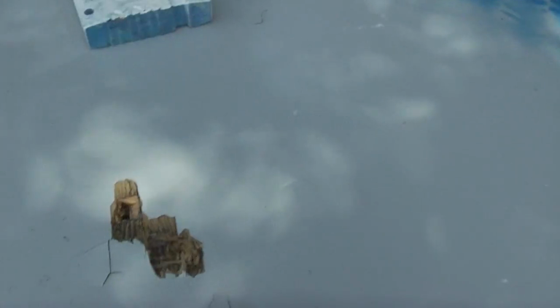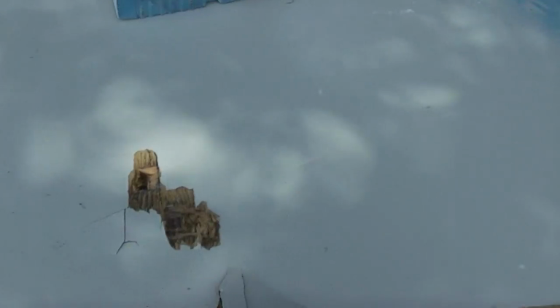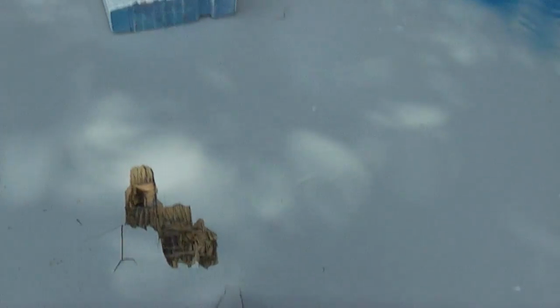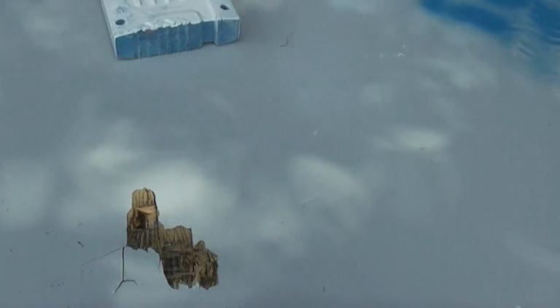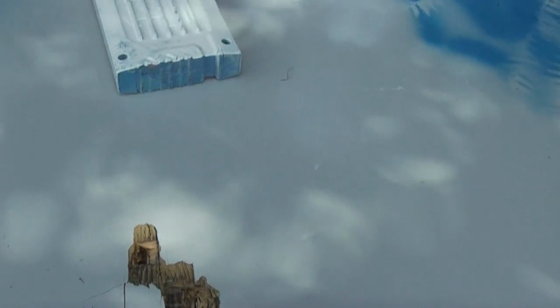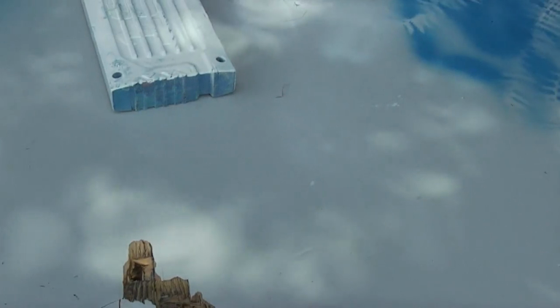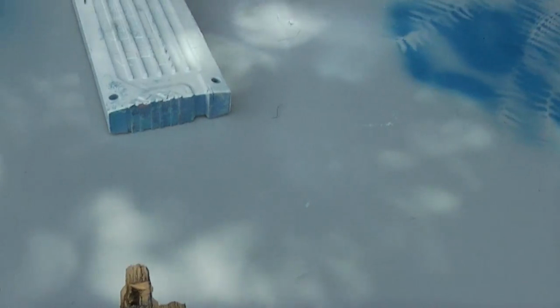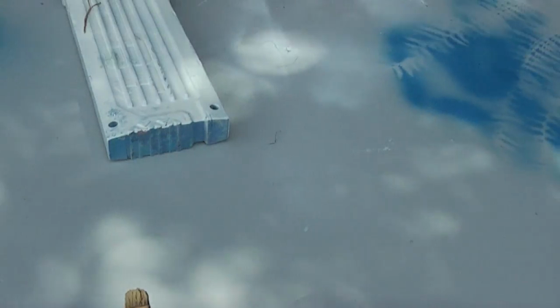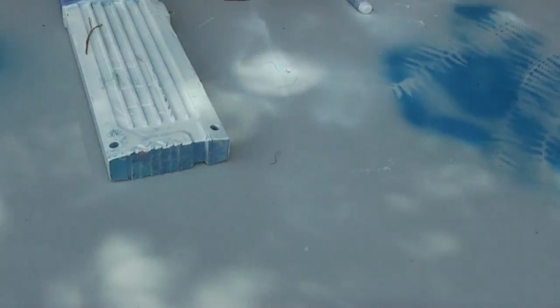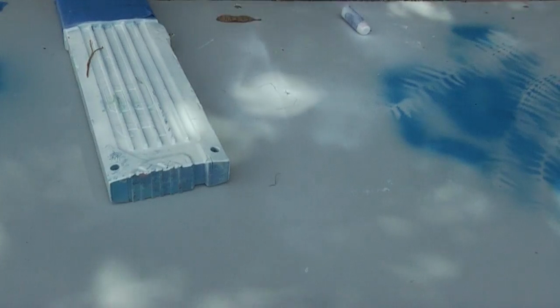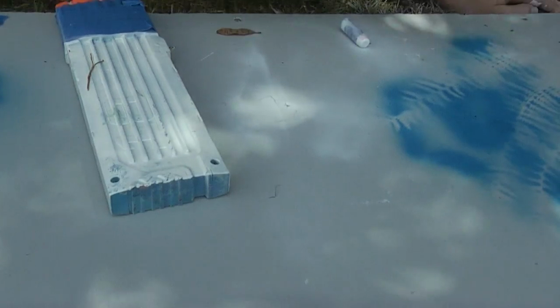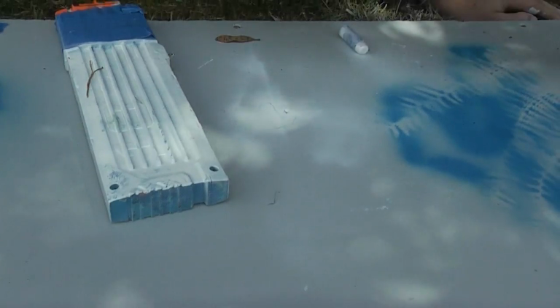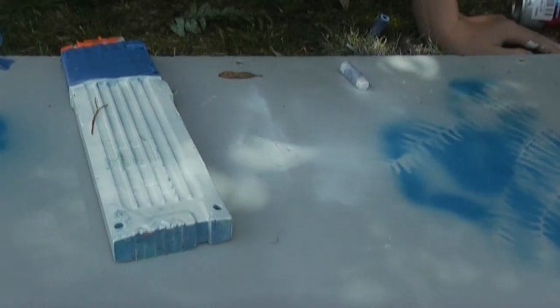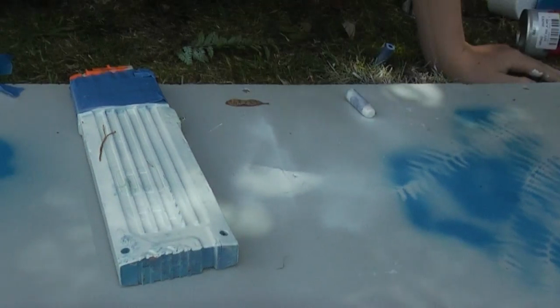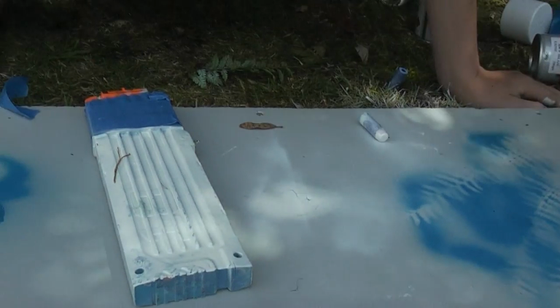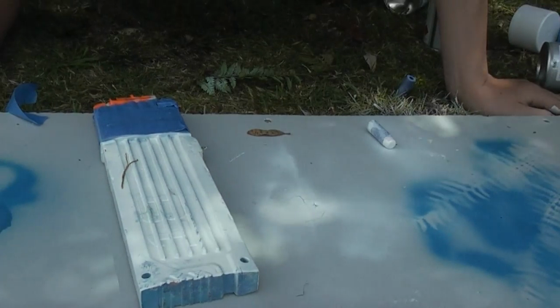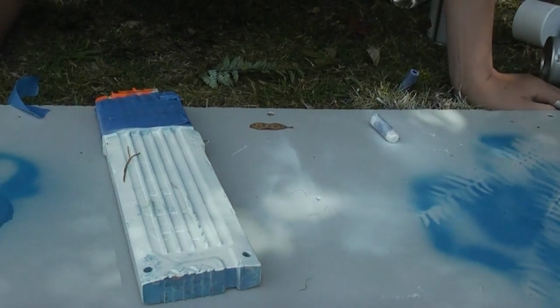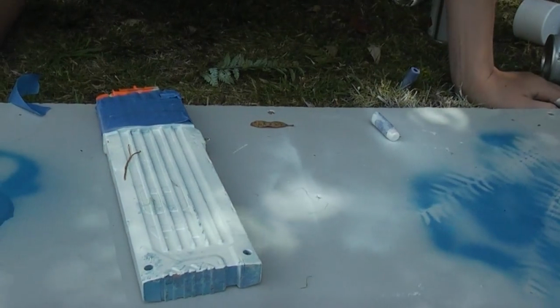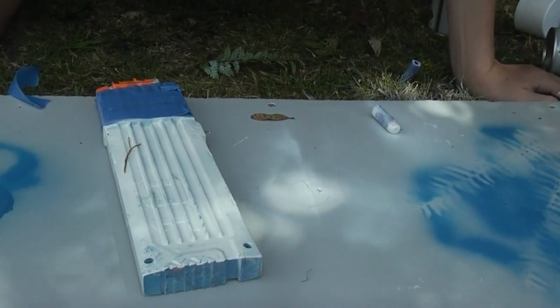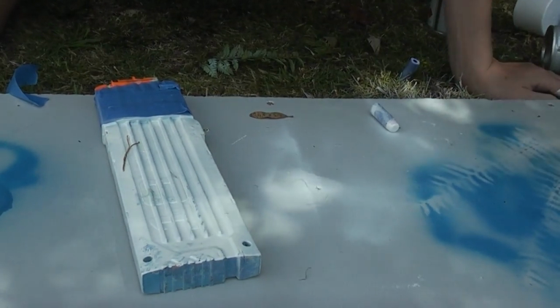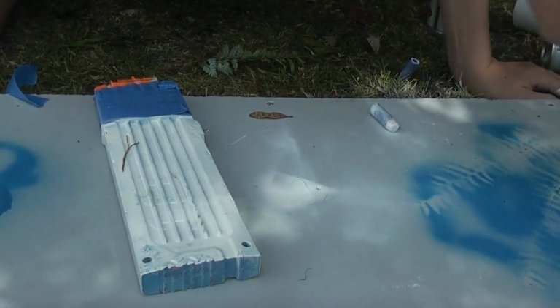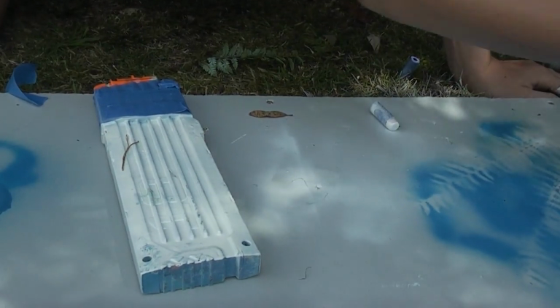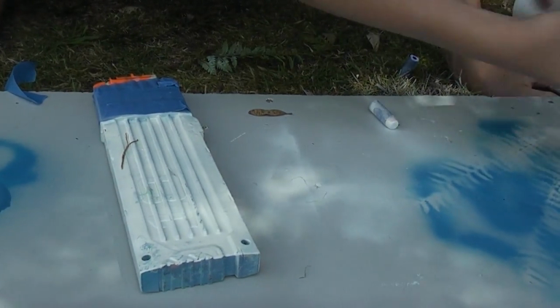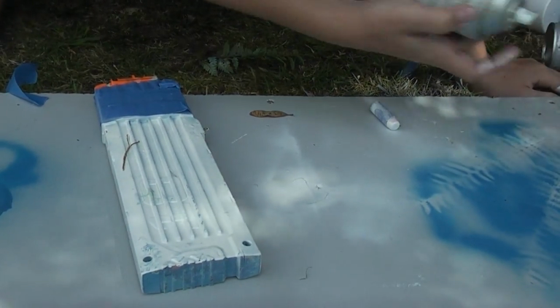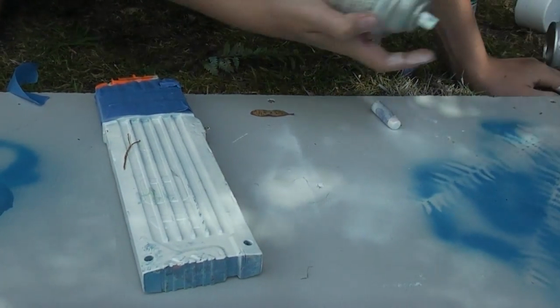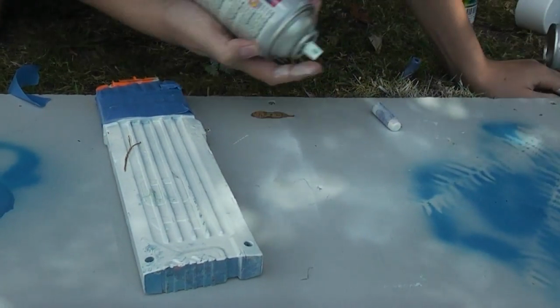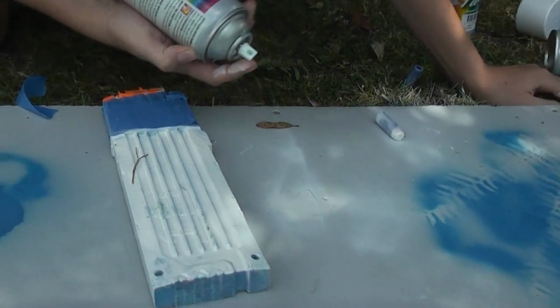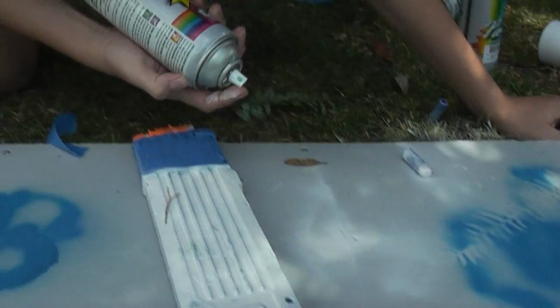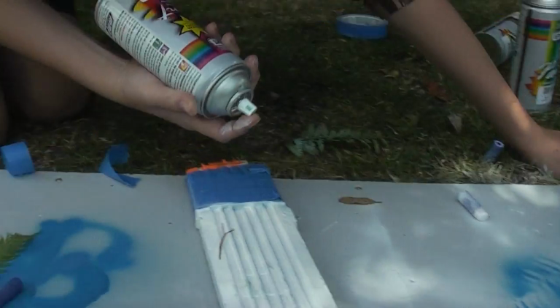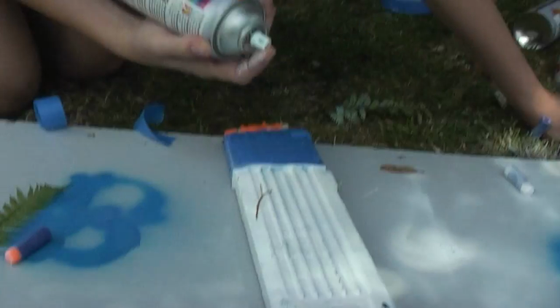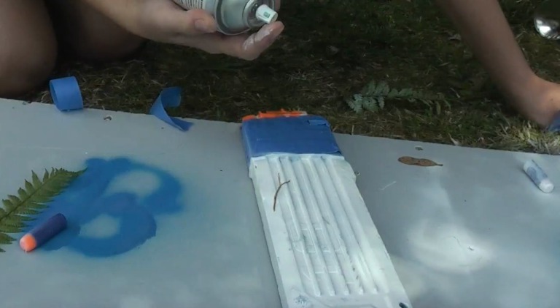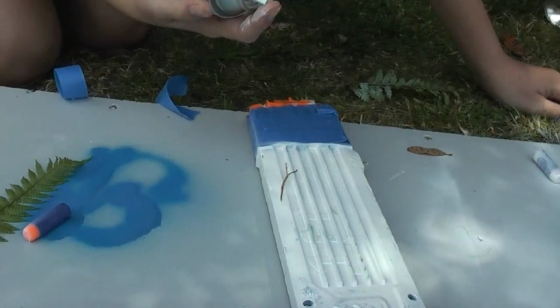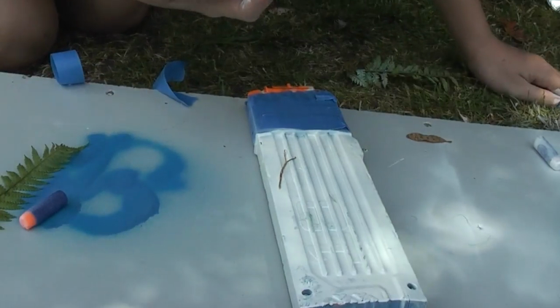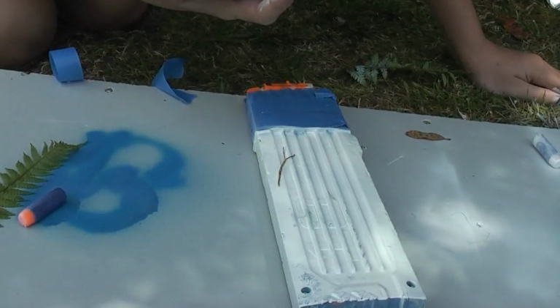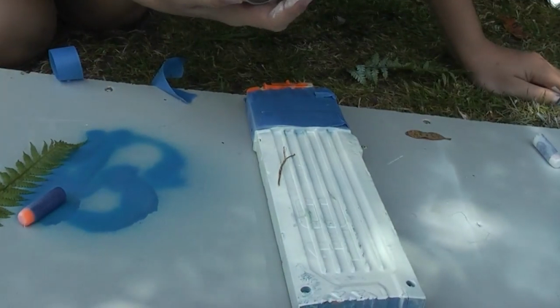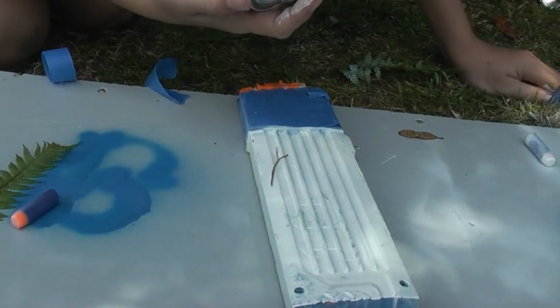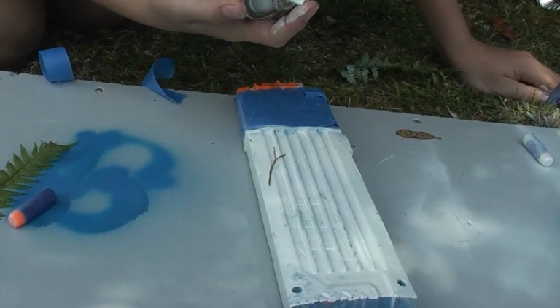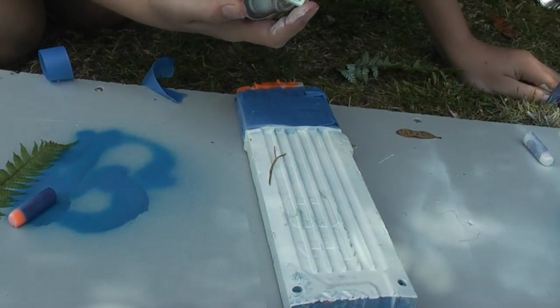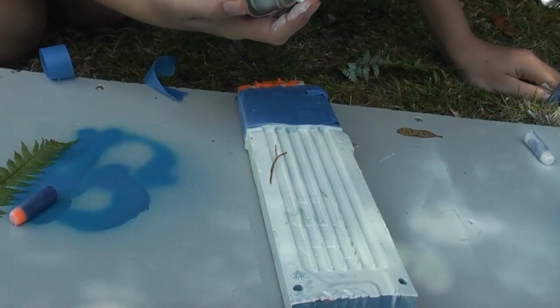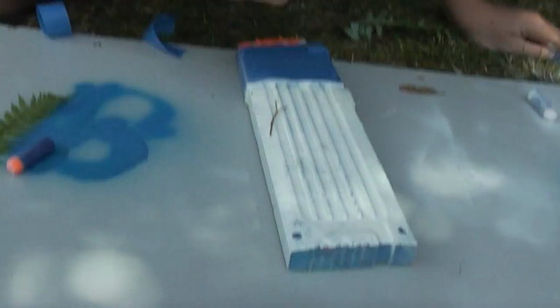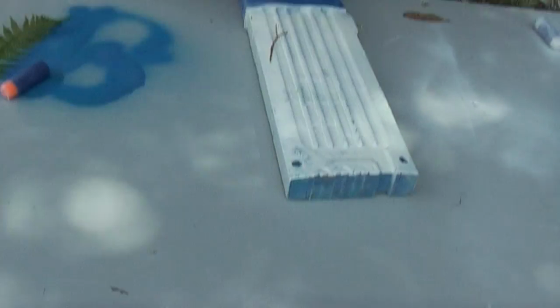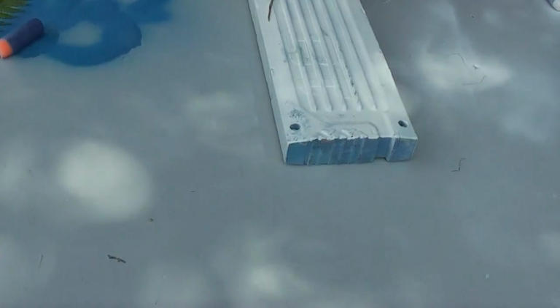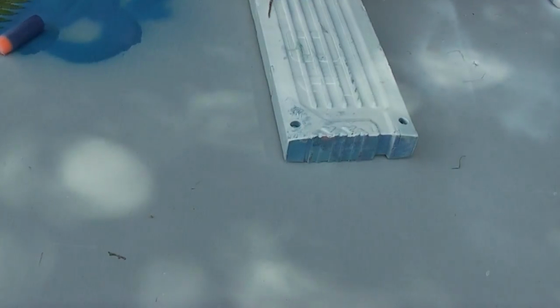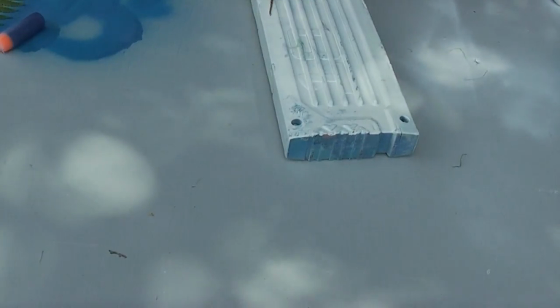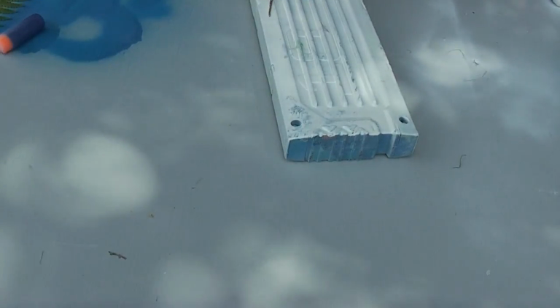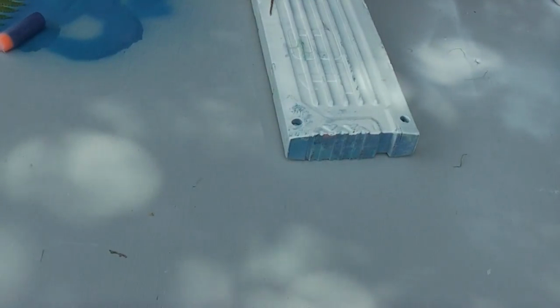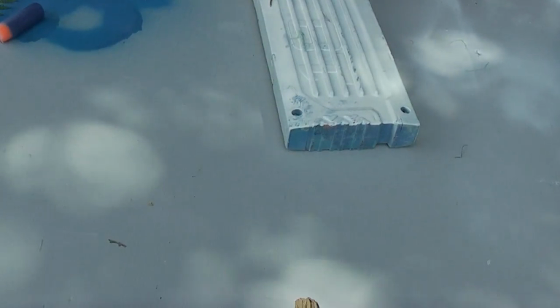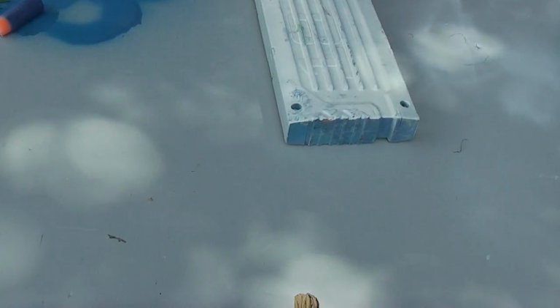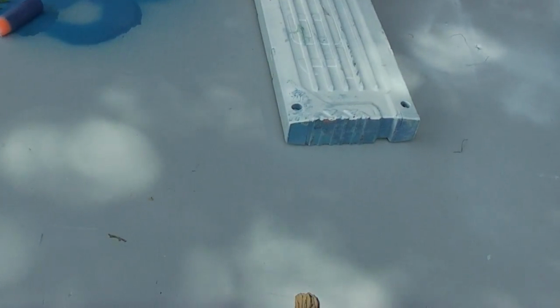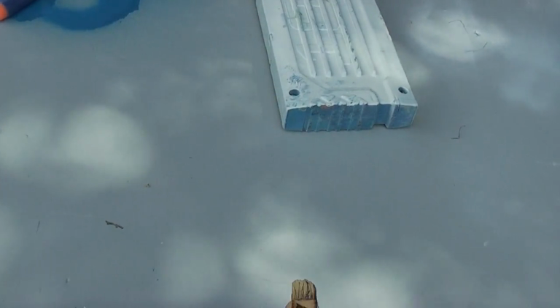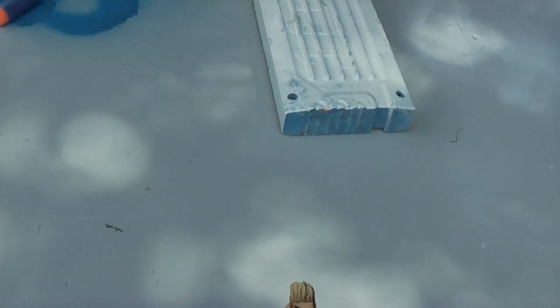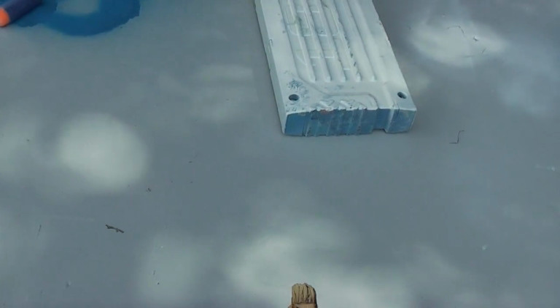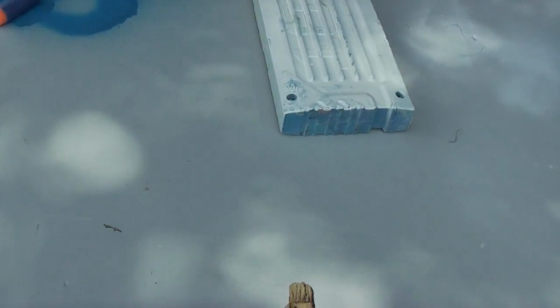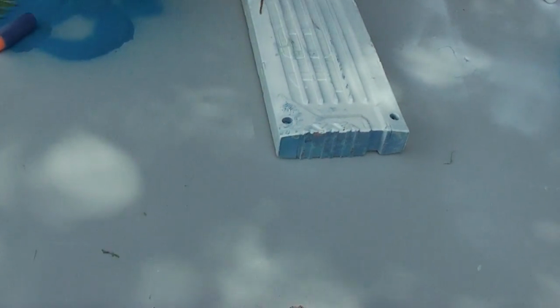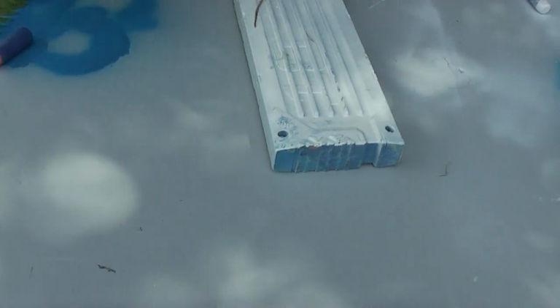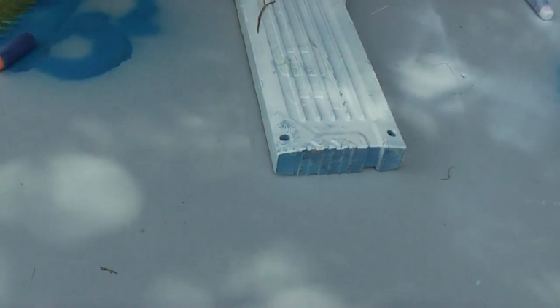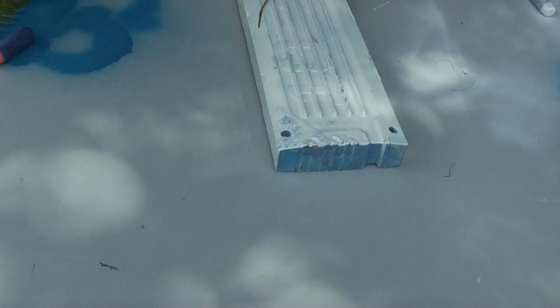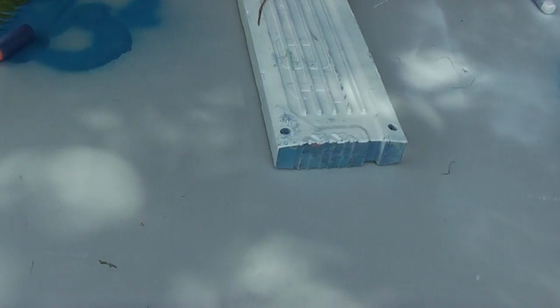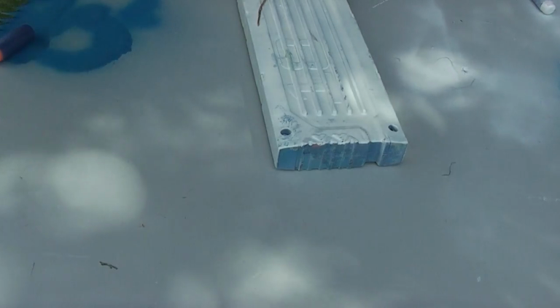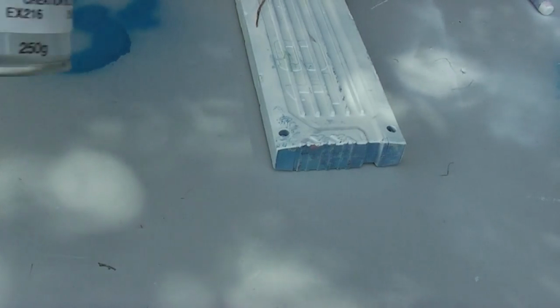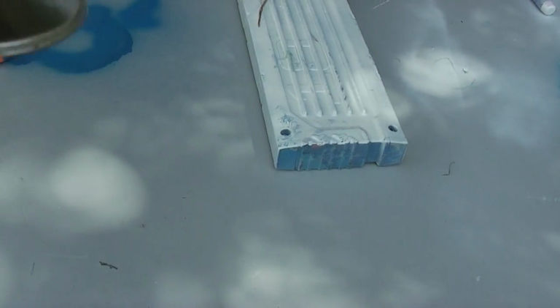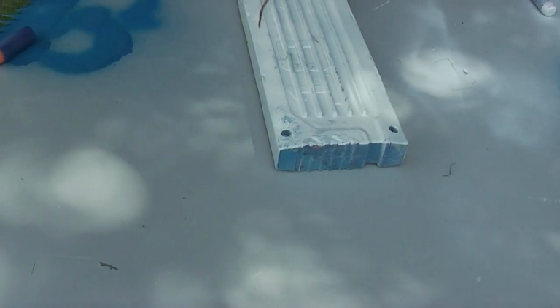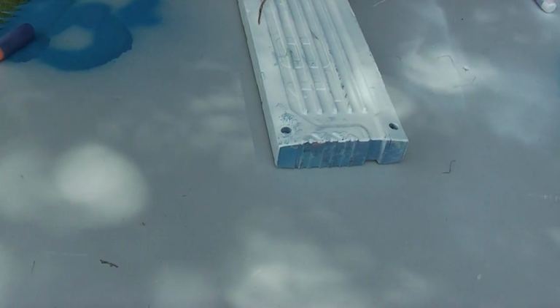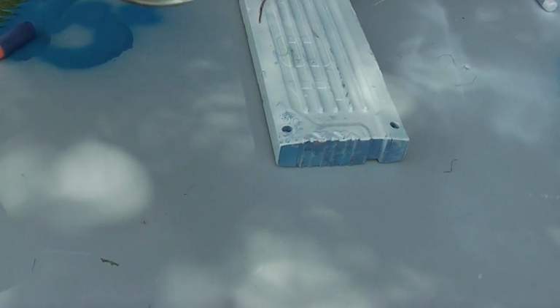I want to do it in some lighter blue, actually. I'm using some... I don't know what kind of blue this is.